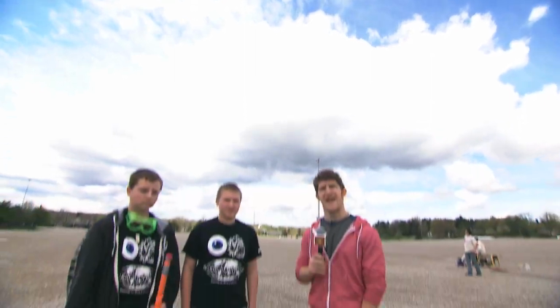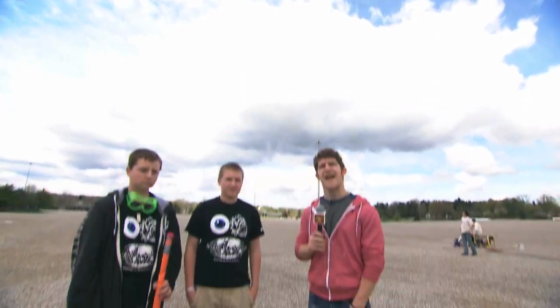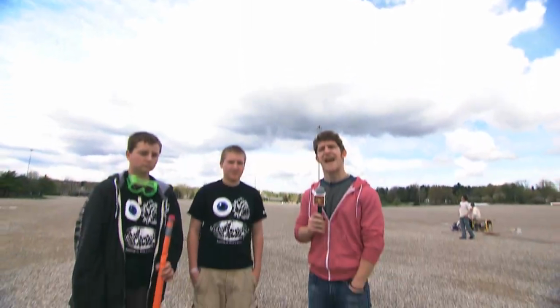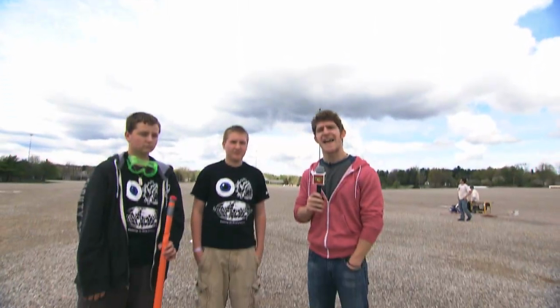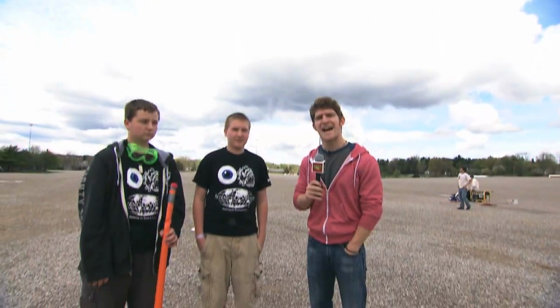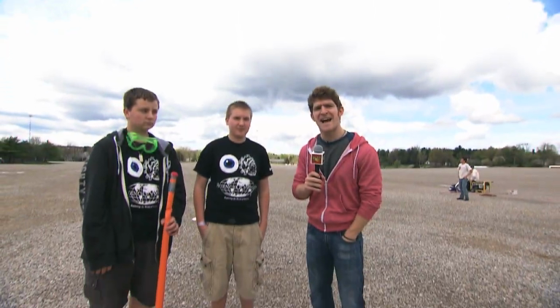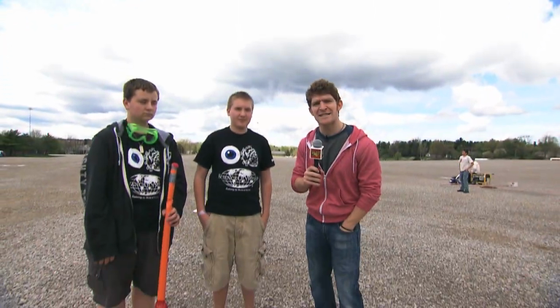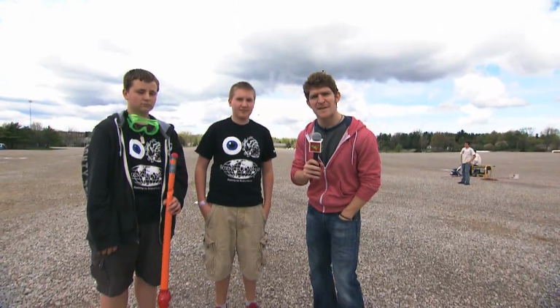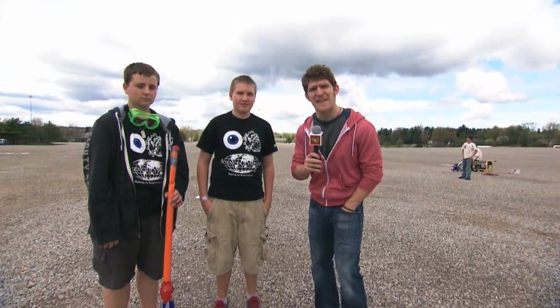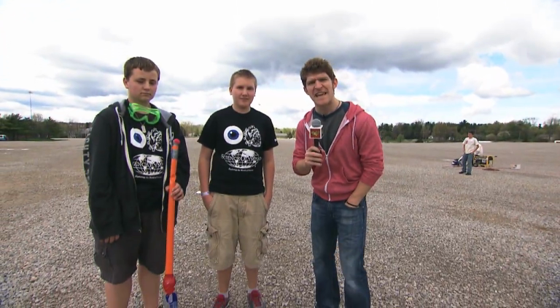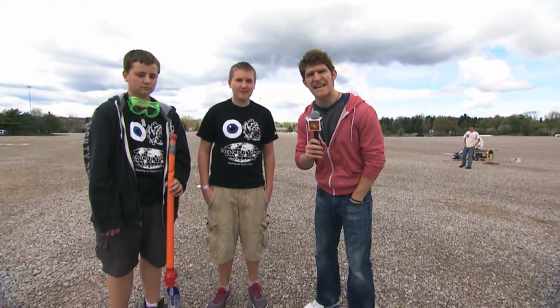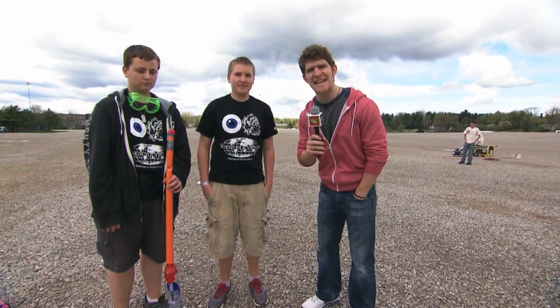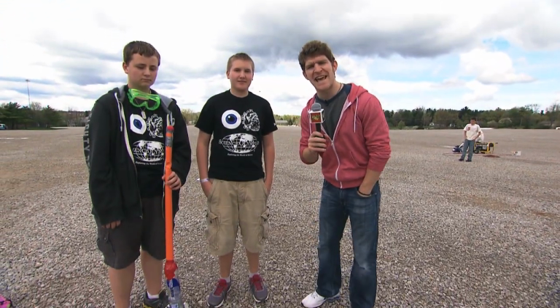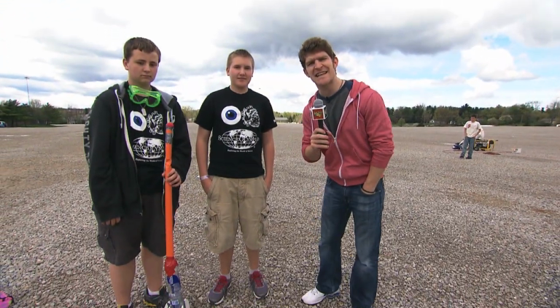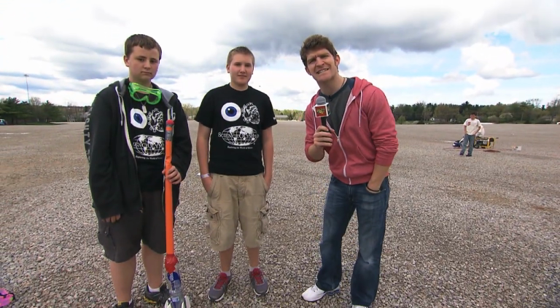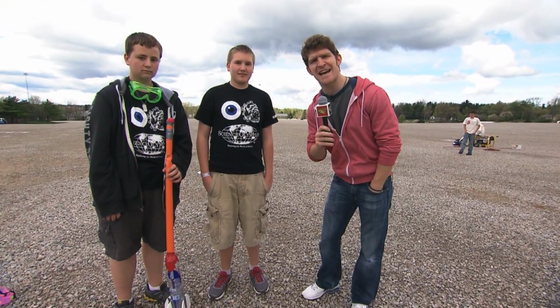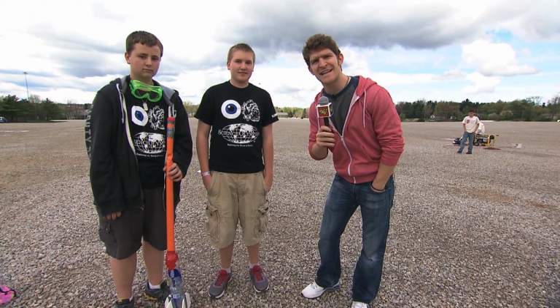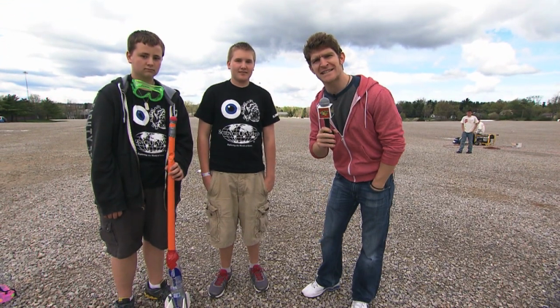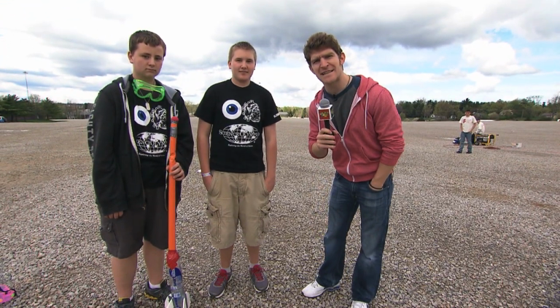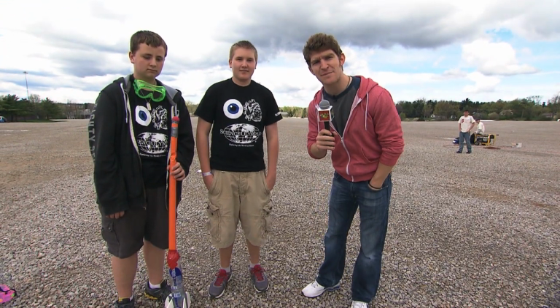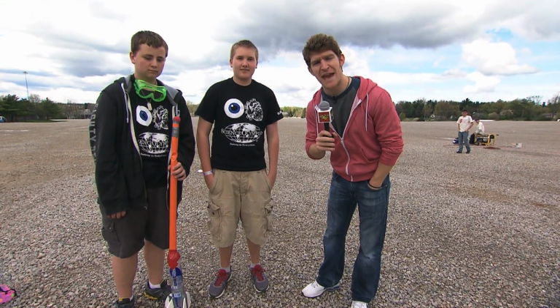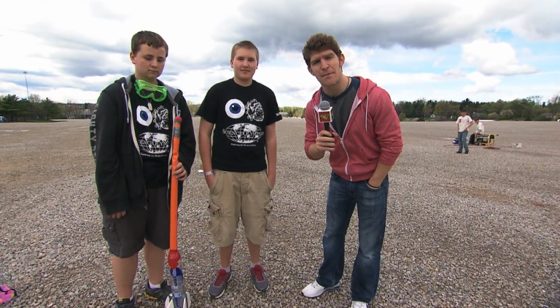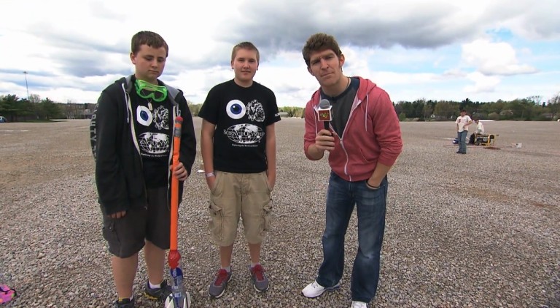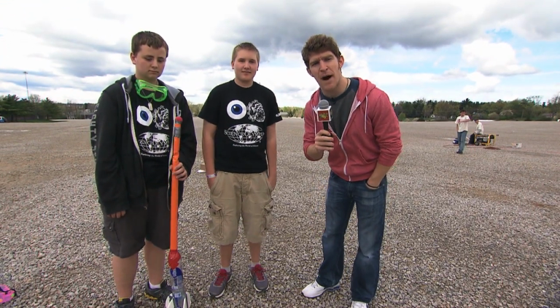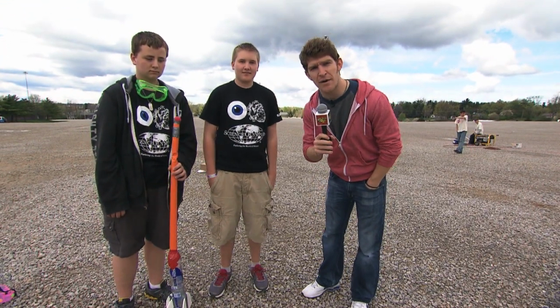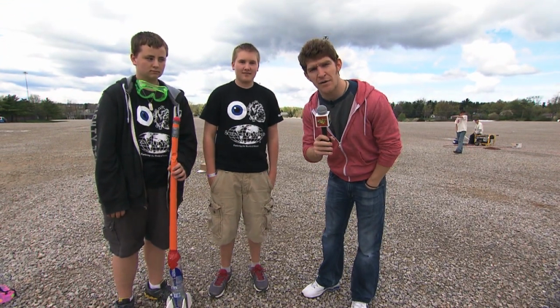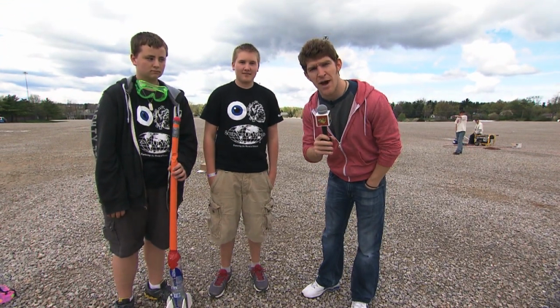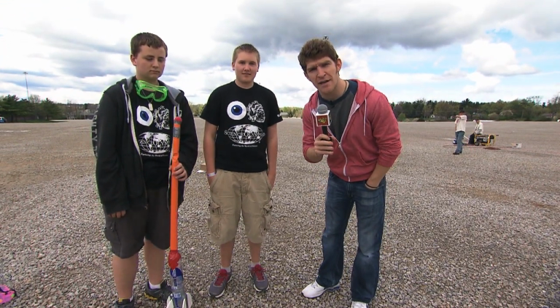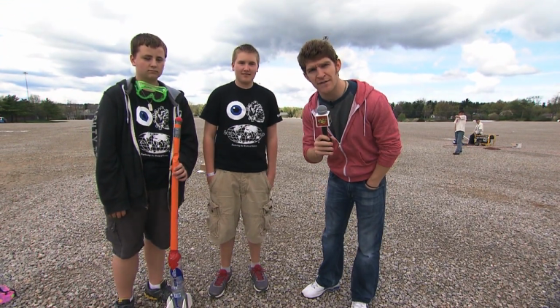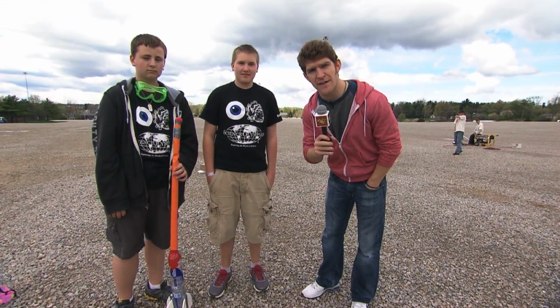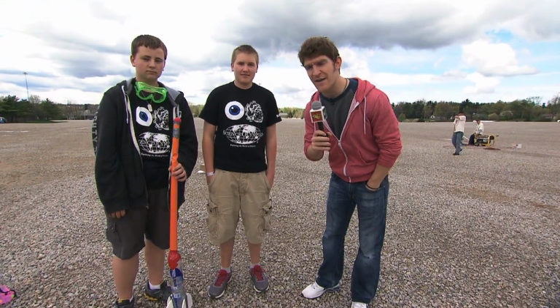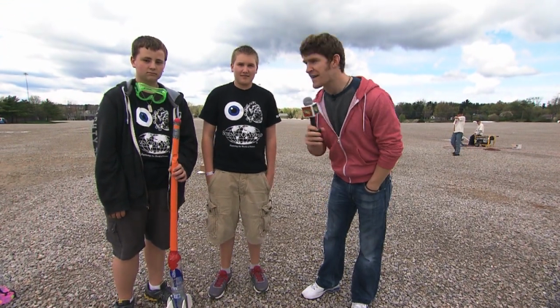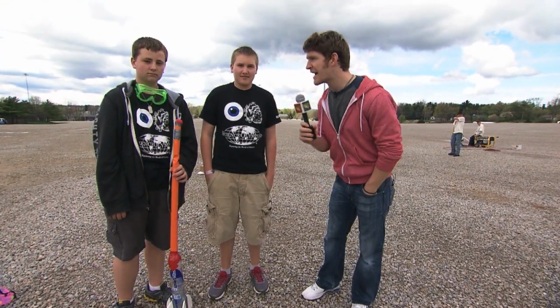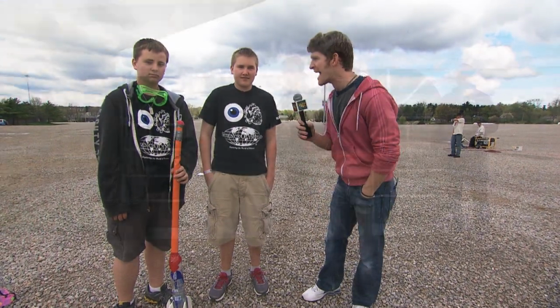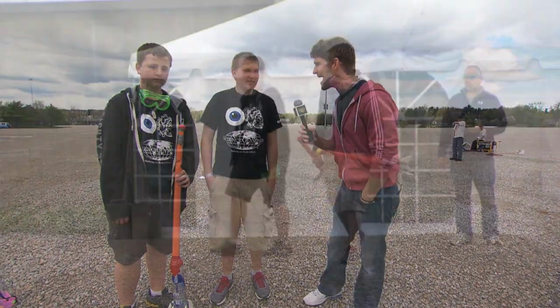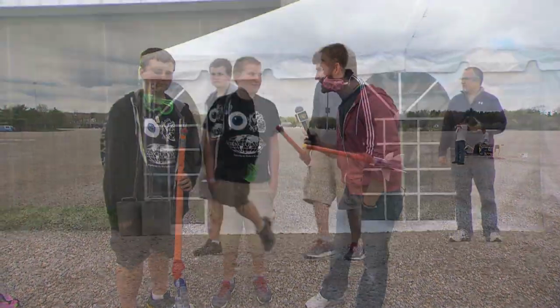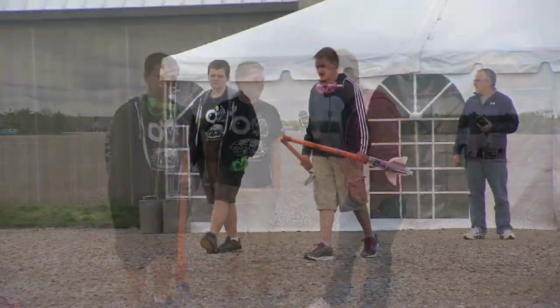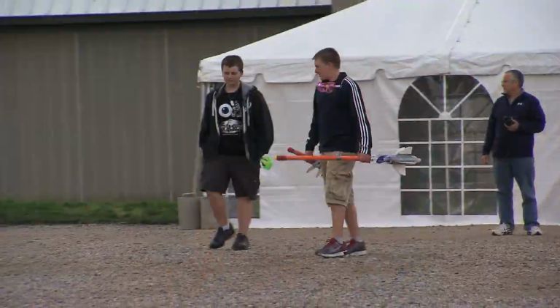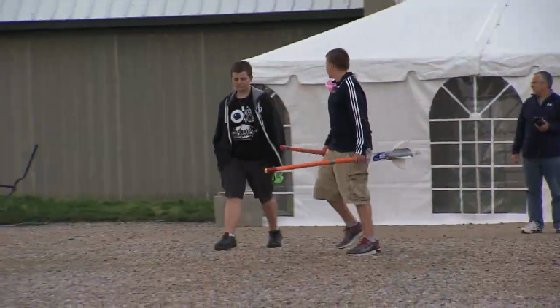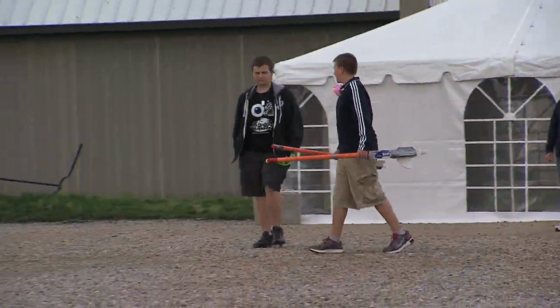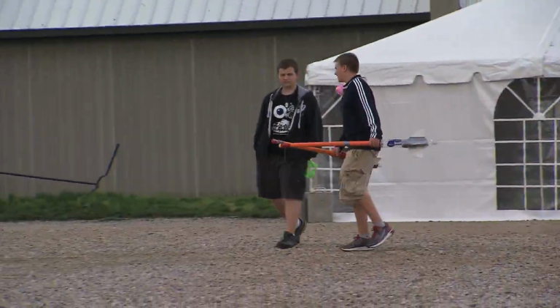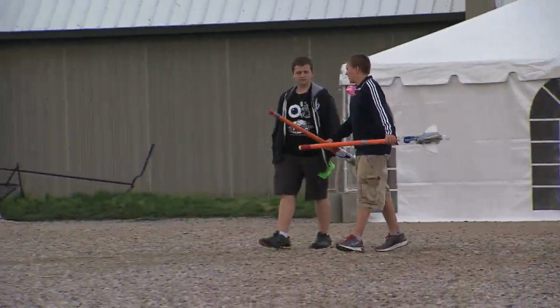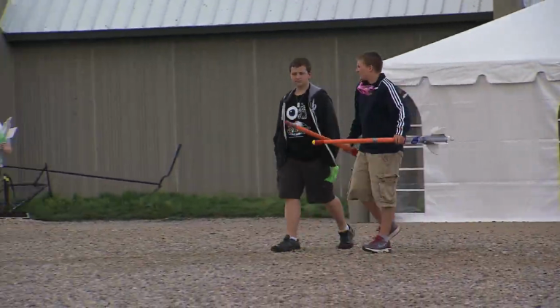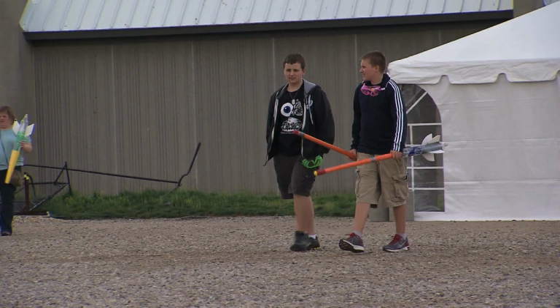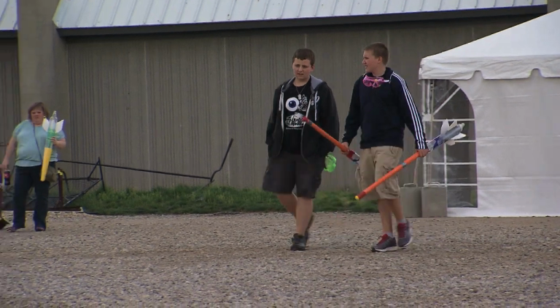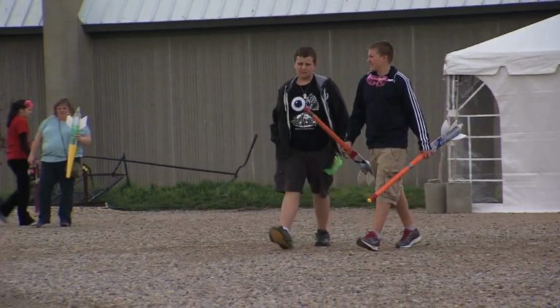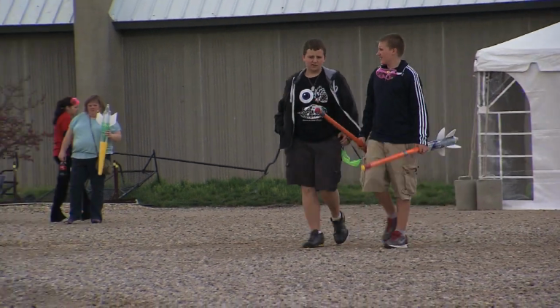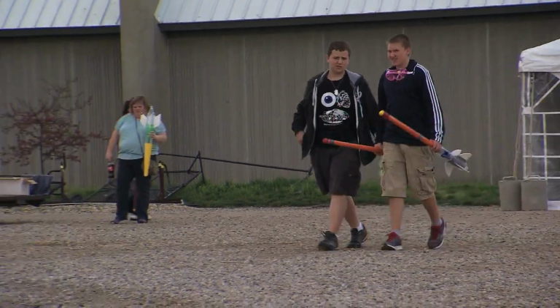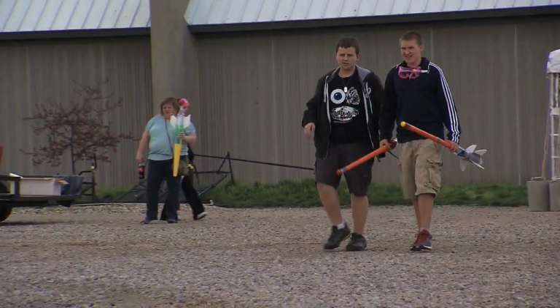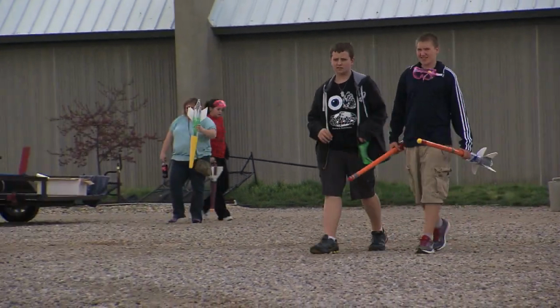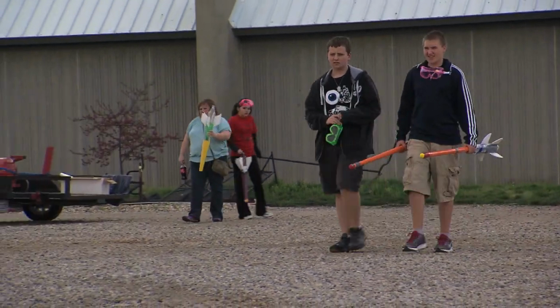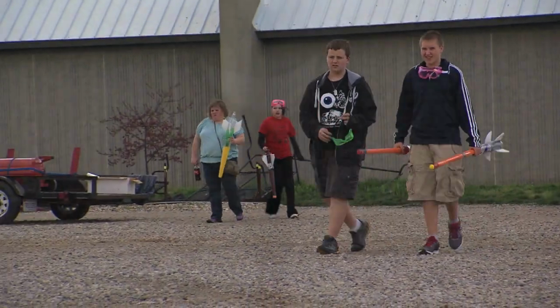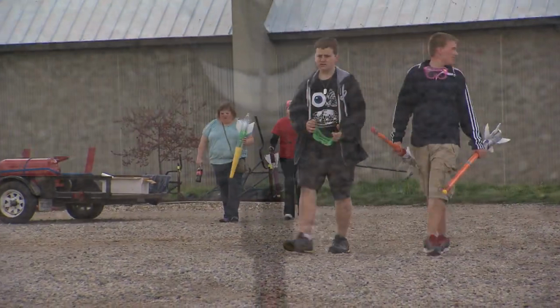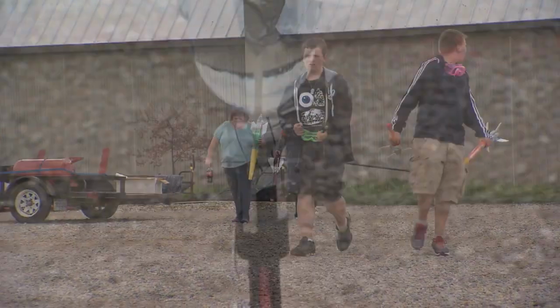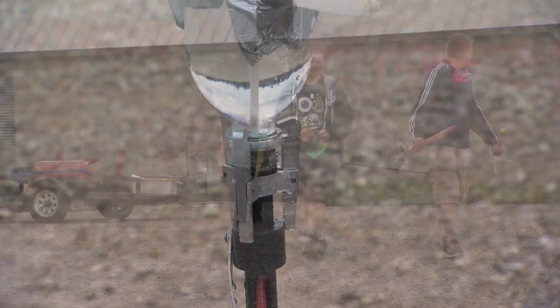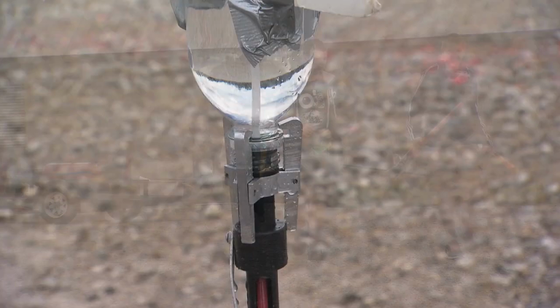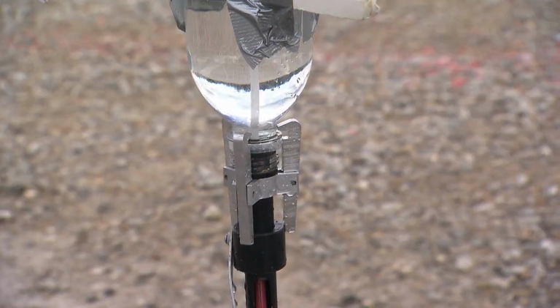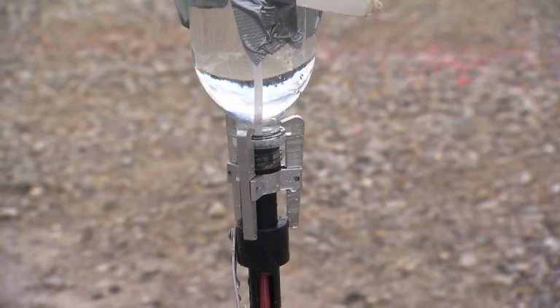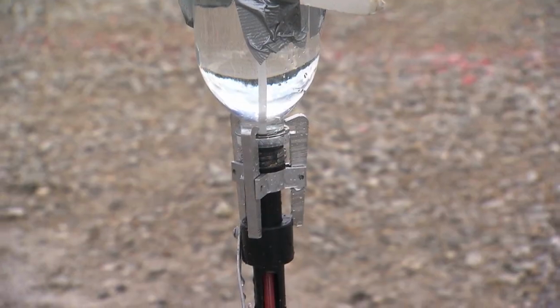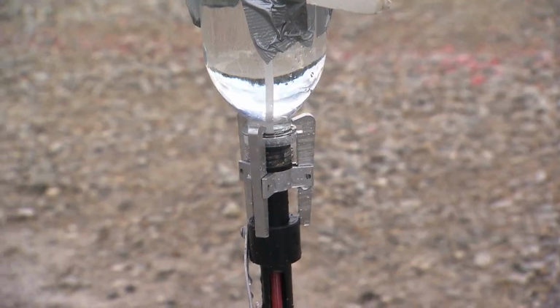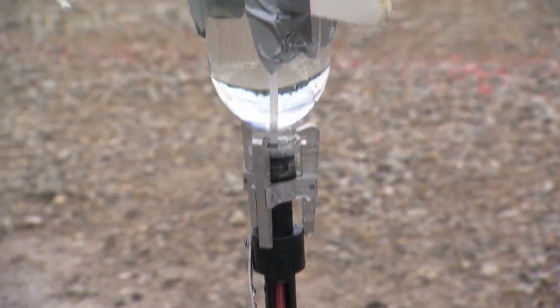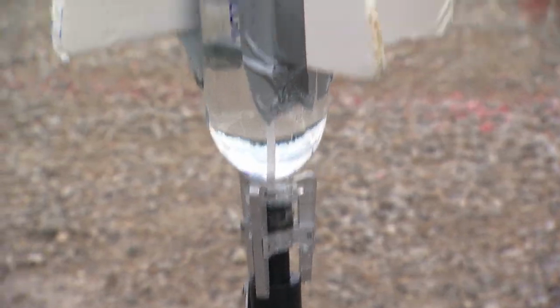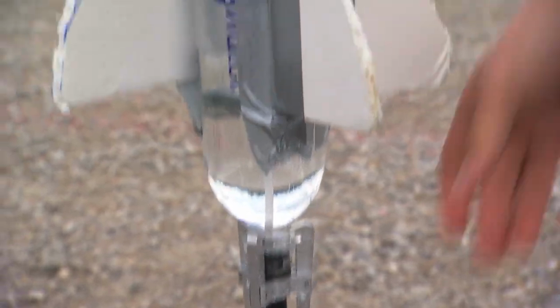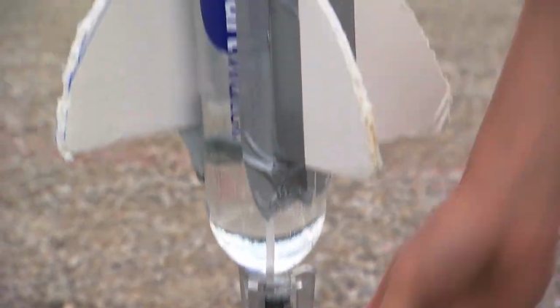Hey guys, I'm at the Indiana Science Olympiad Bottle Rocket Event. I've got Alex and Nick with me. What goes into designing a rocket for this competition?